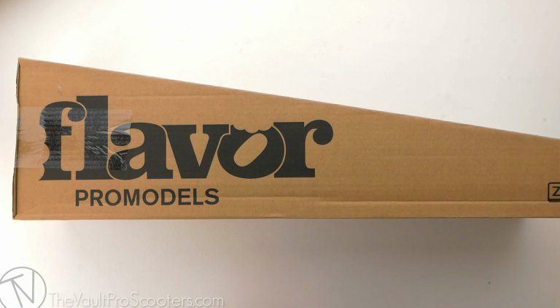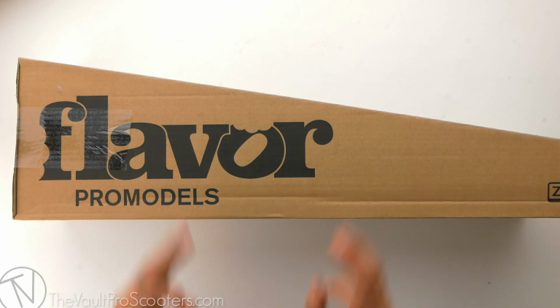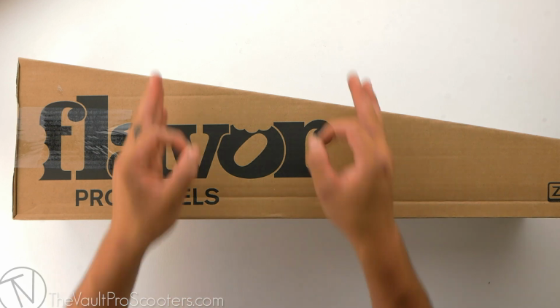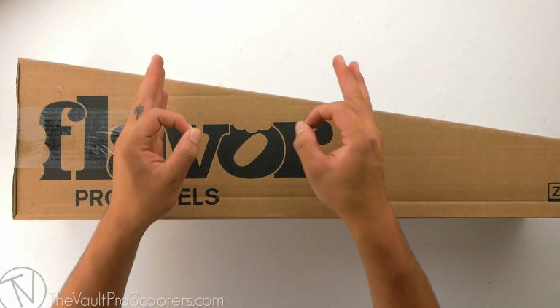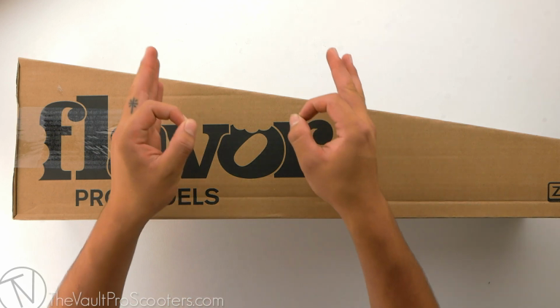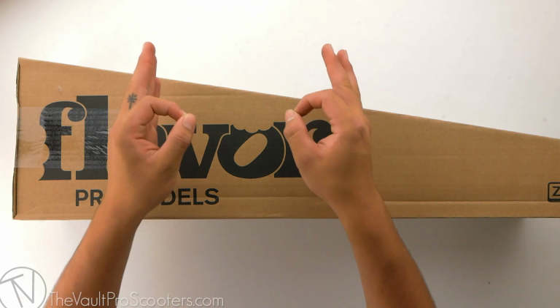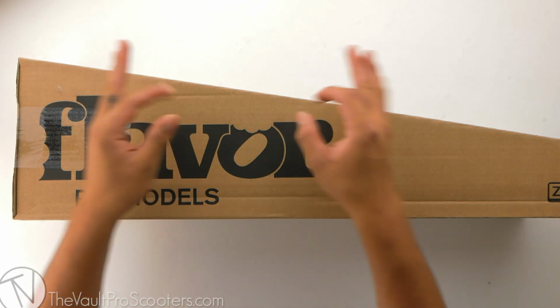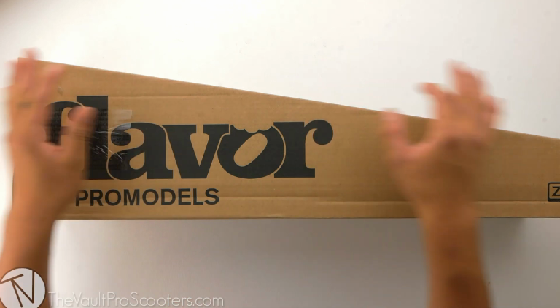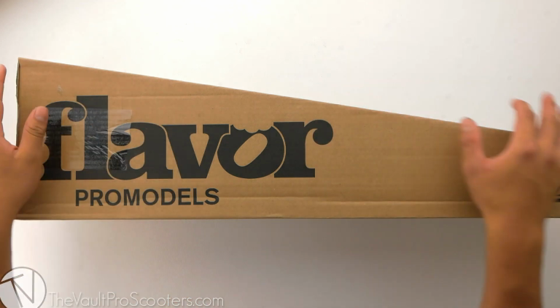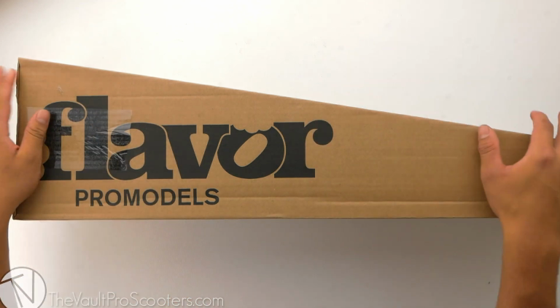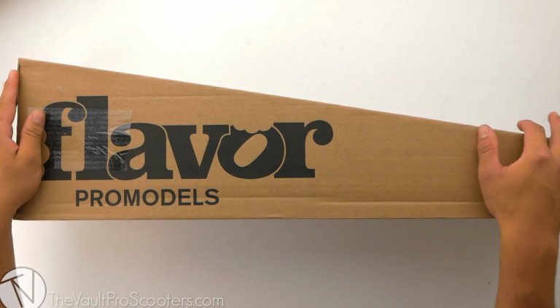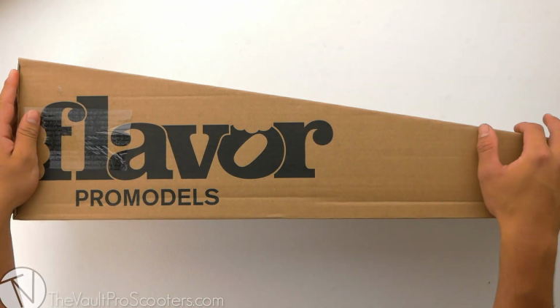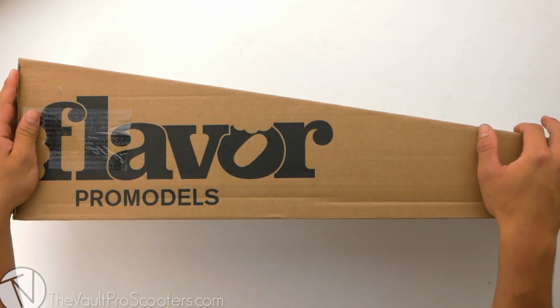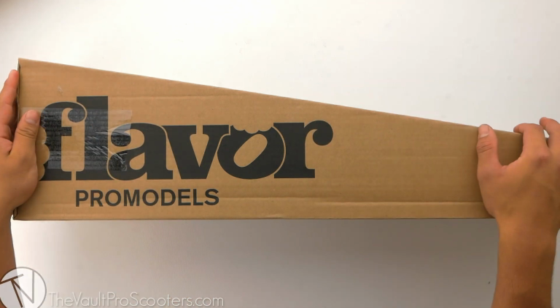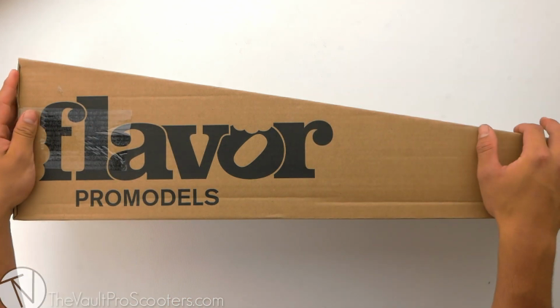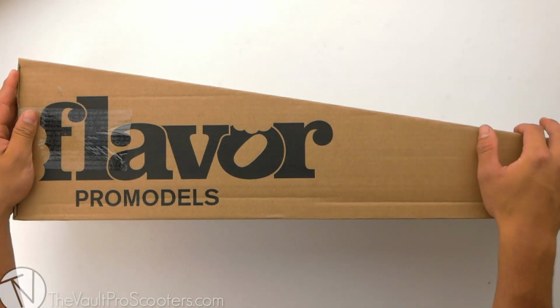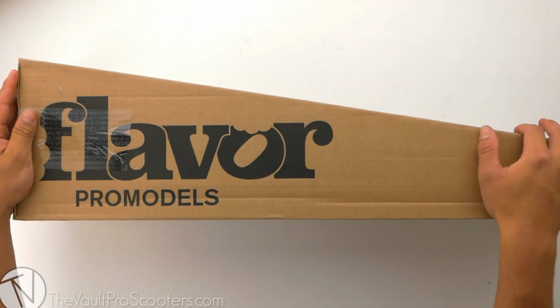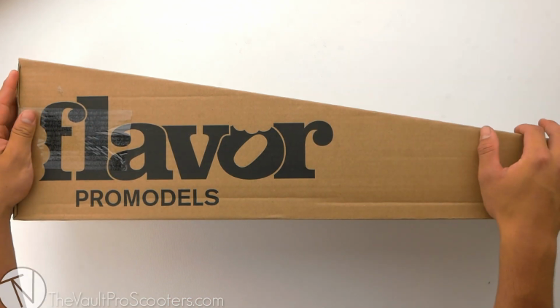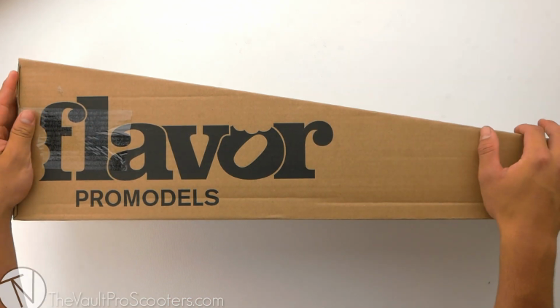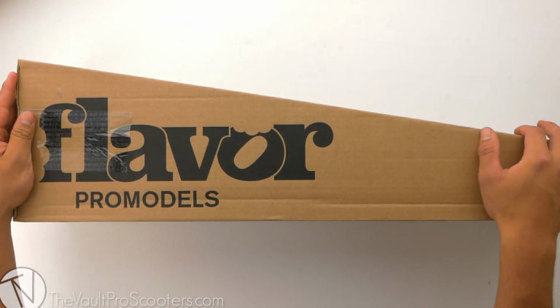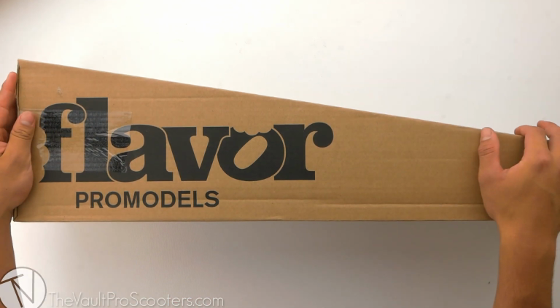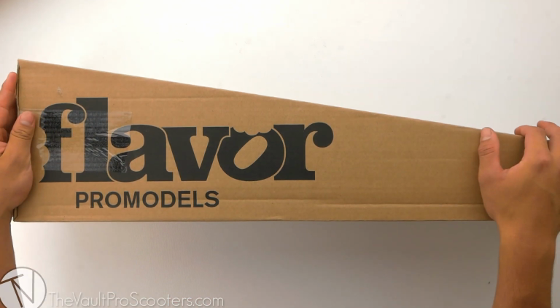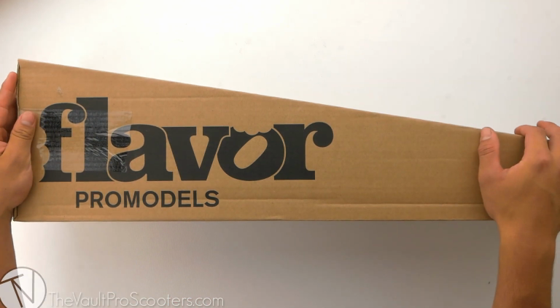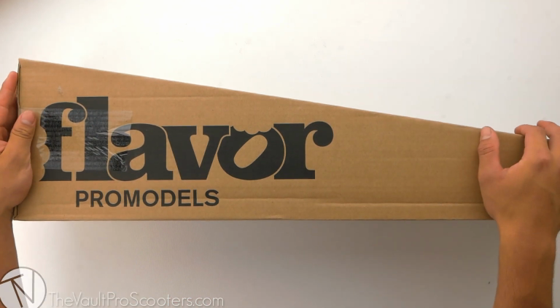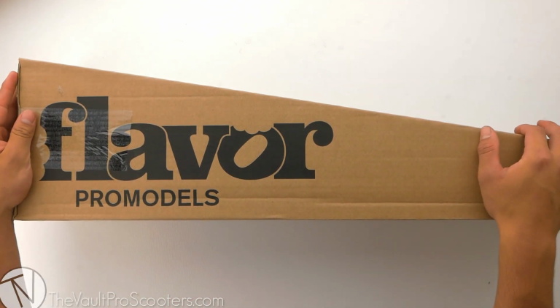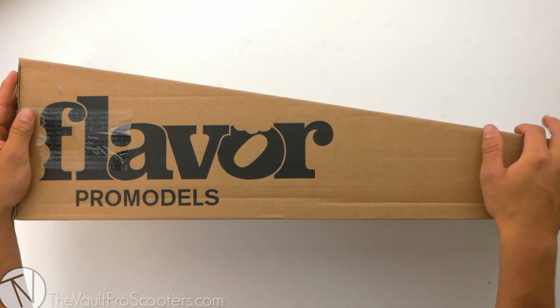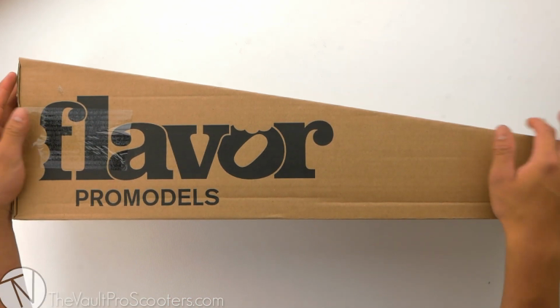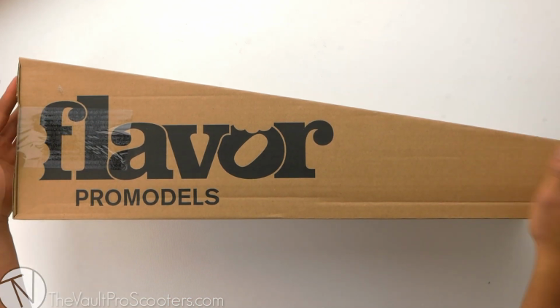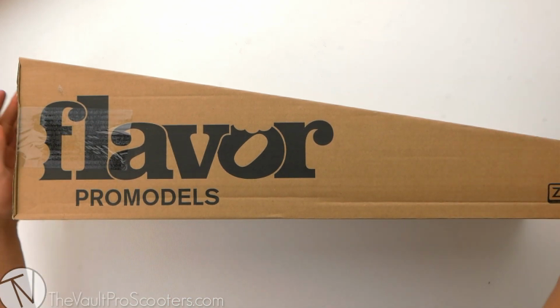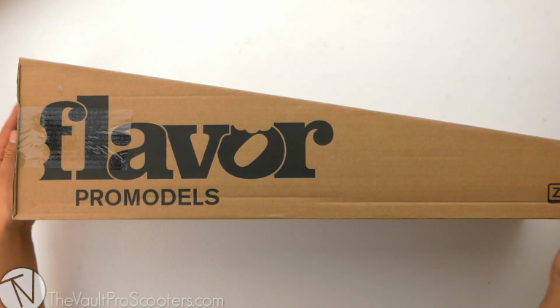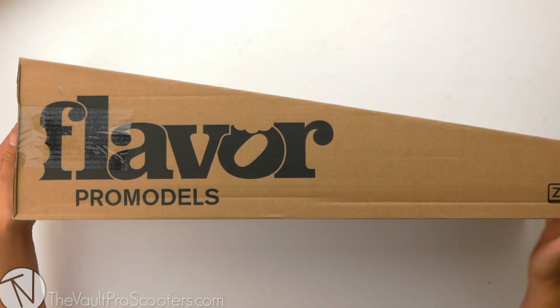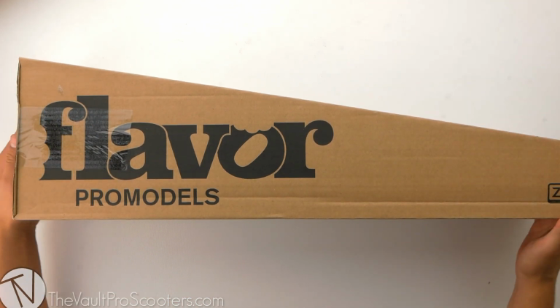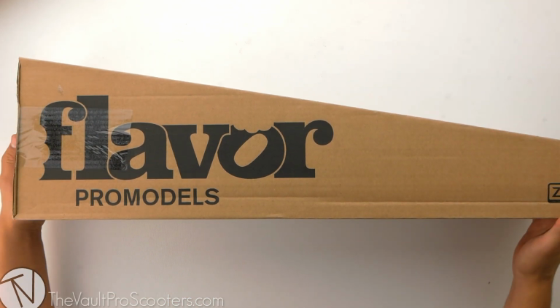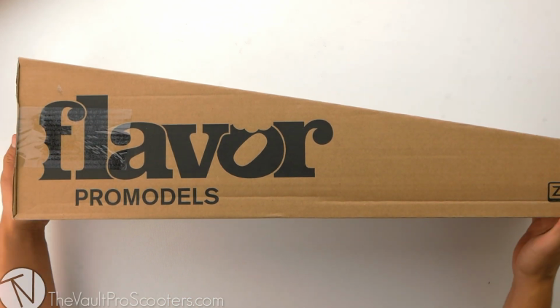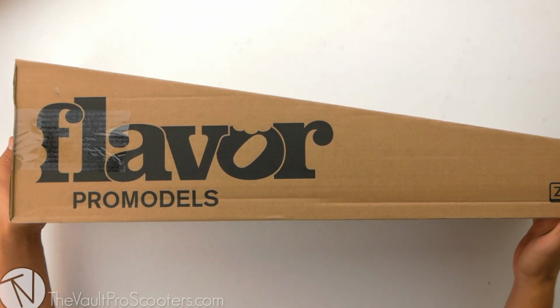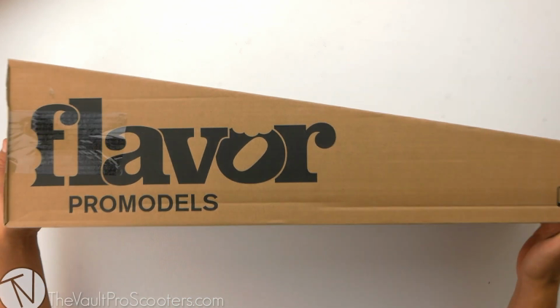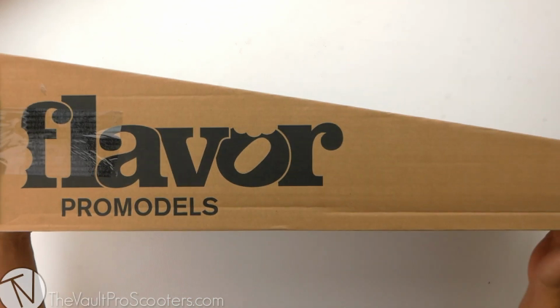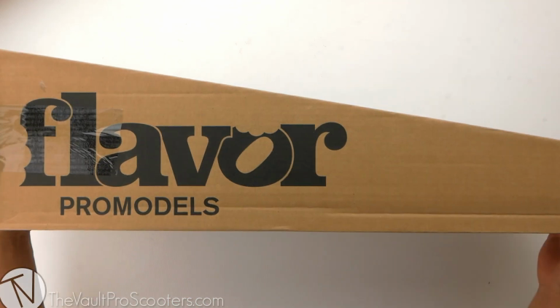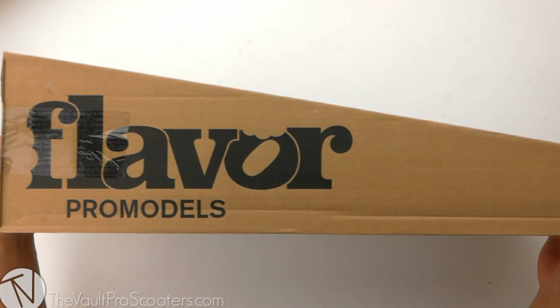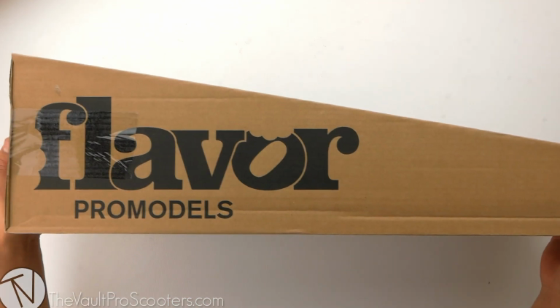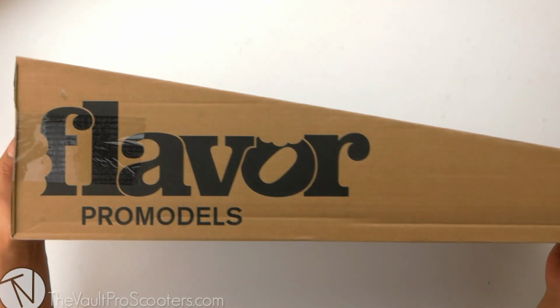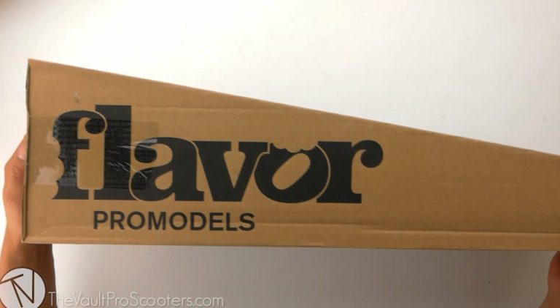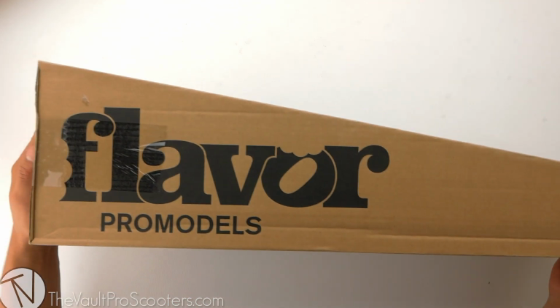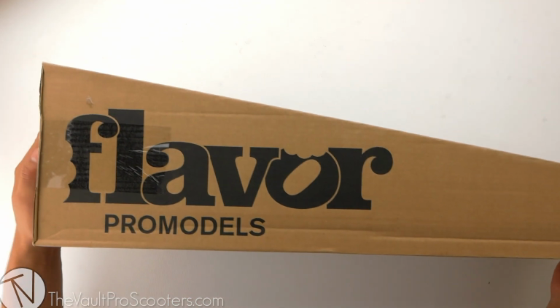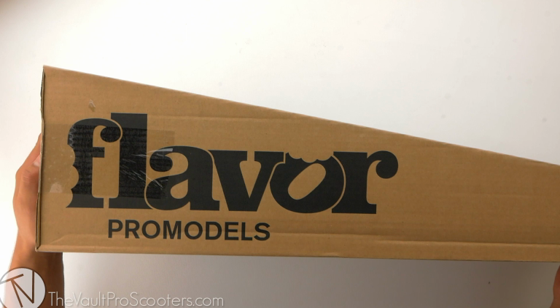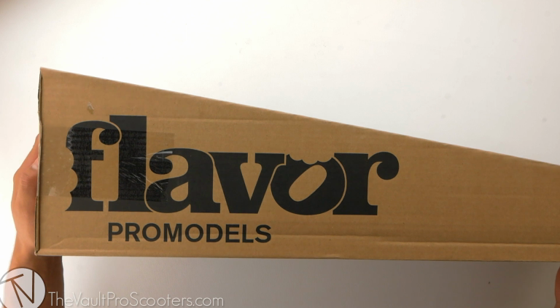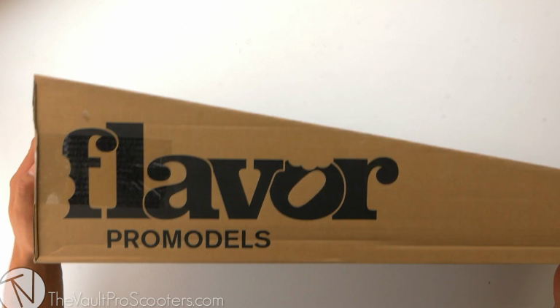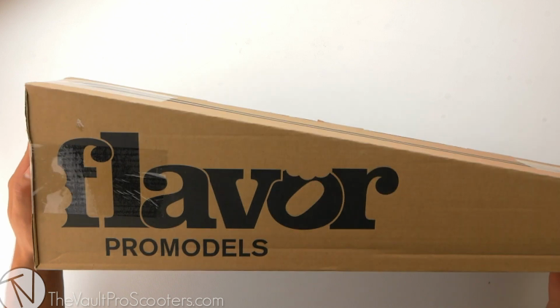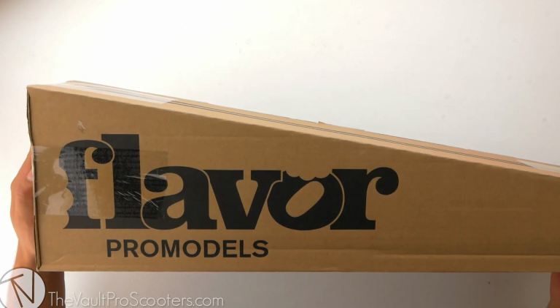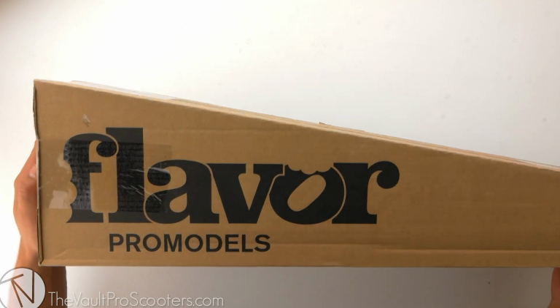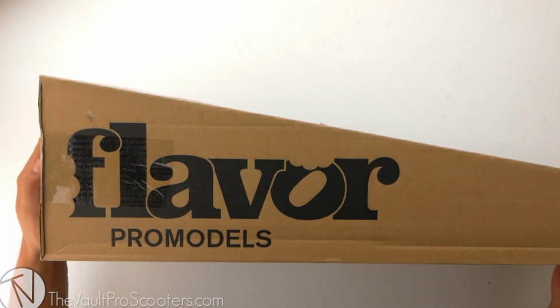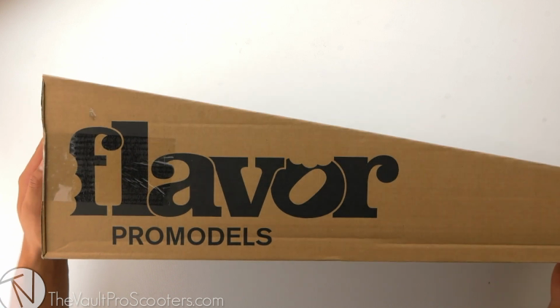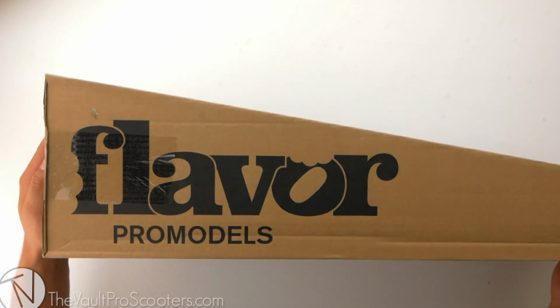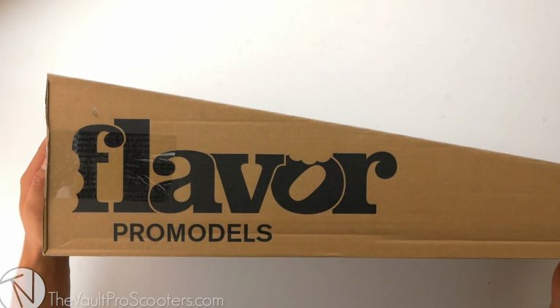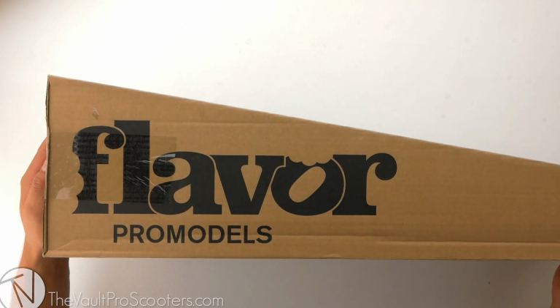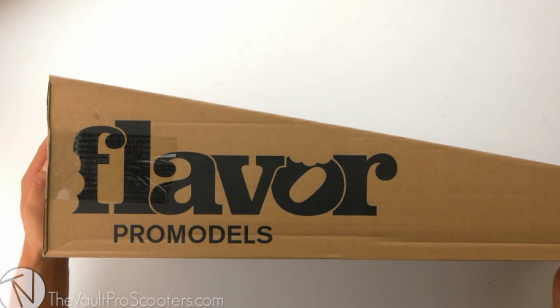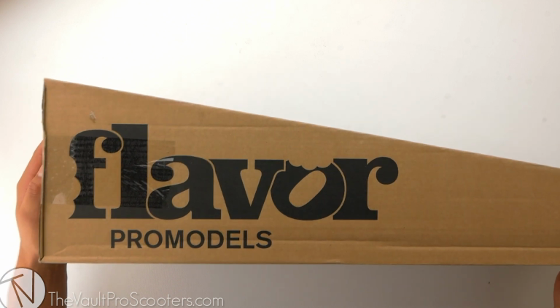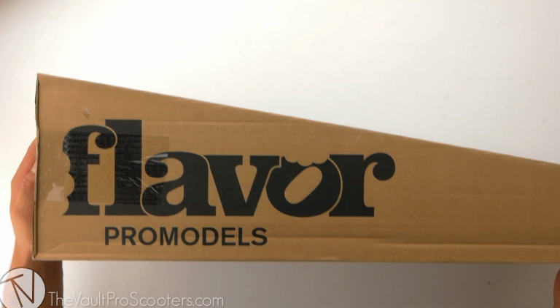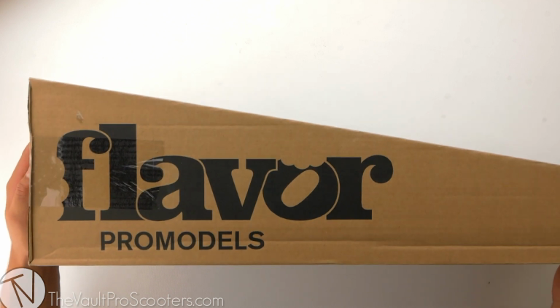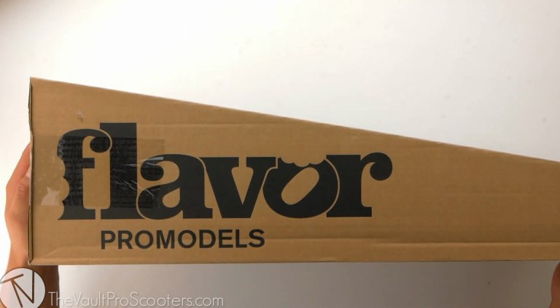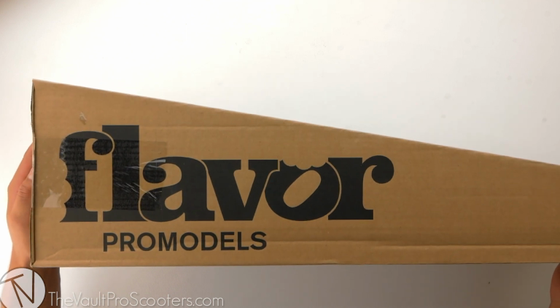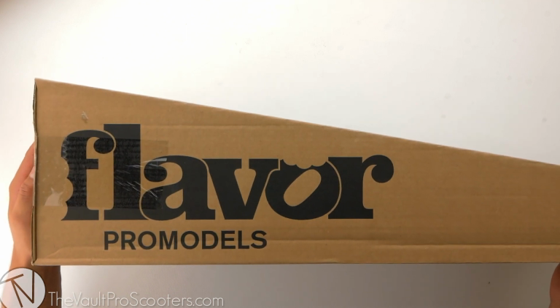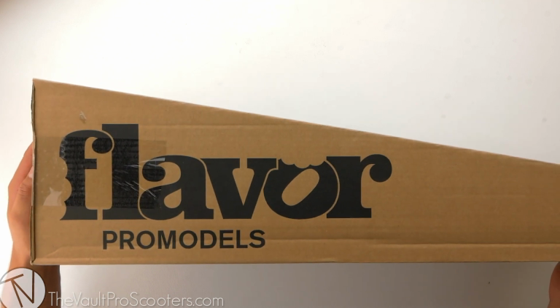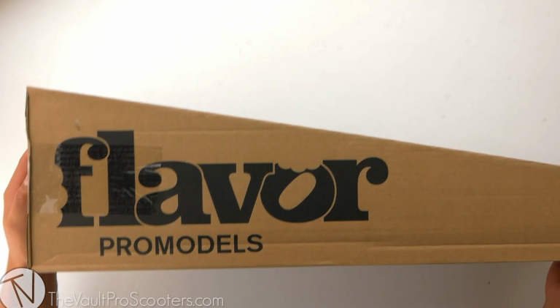Welcome back to another product review here at the Vault Pro Scooters. Today we're going over the Flavored Danny Roberts Signature Pro model. Let's dive into it.